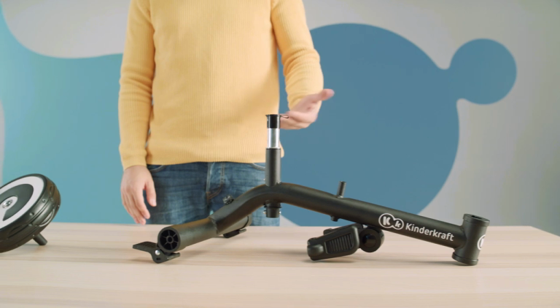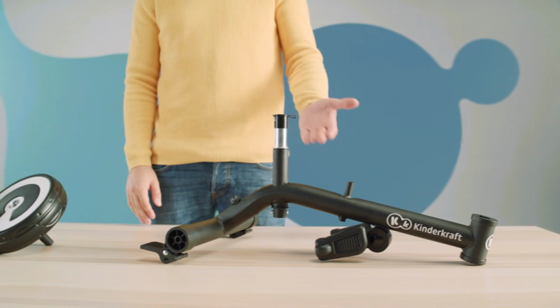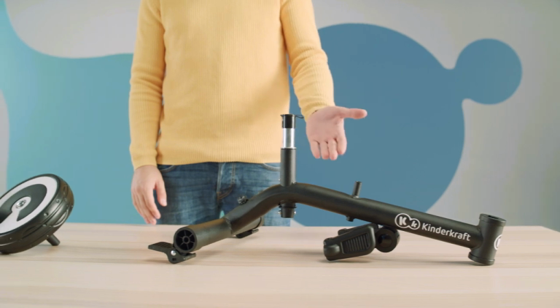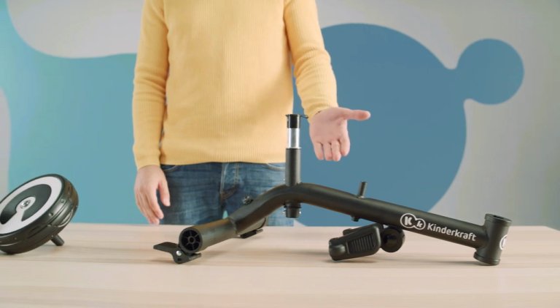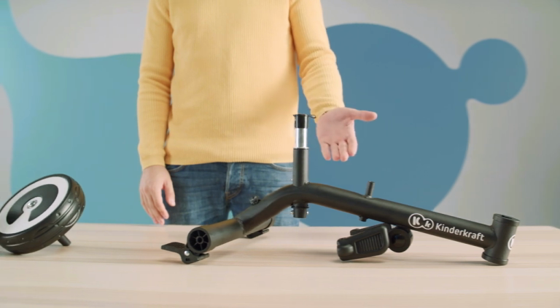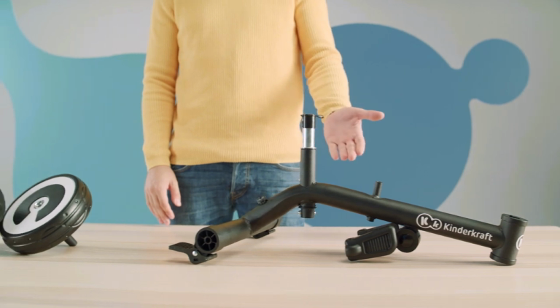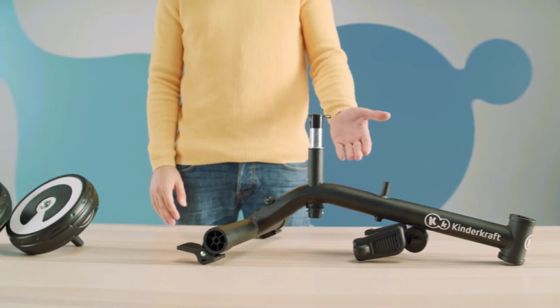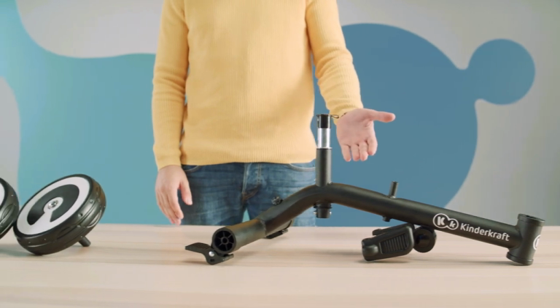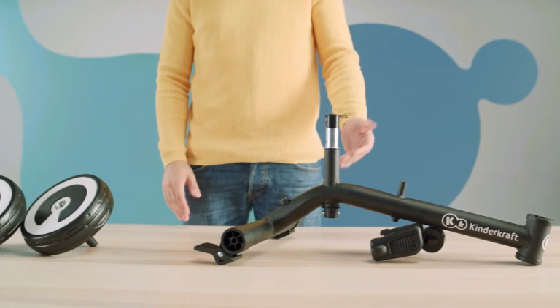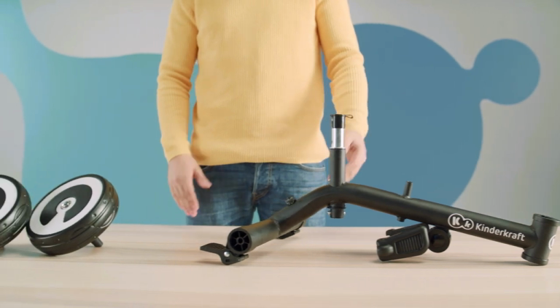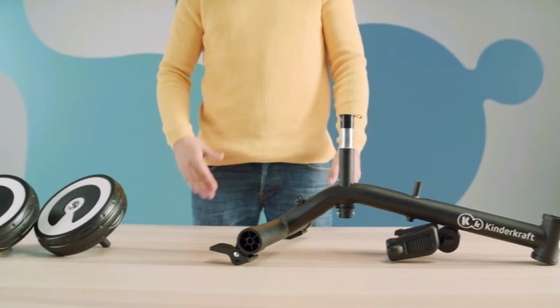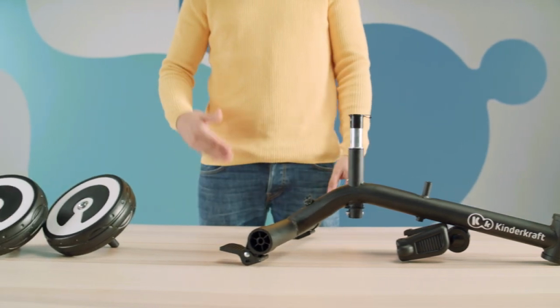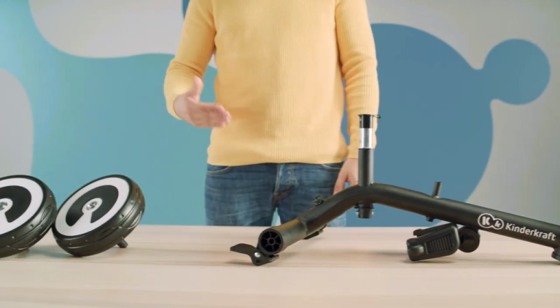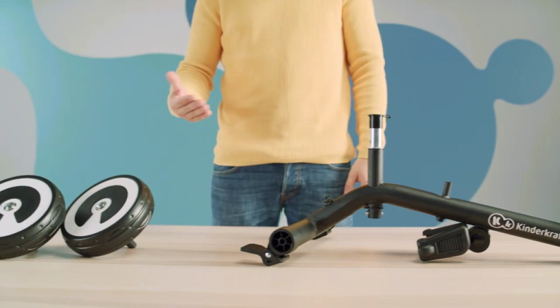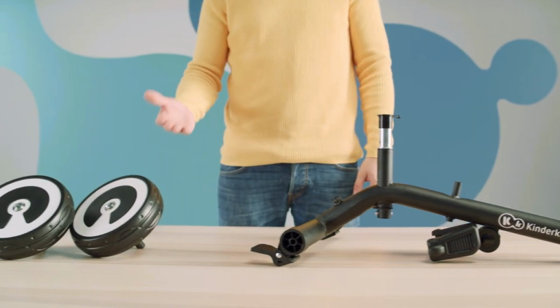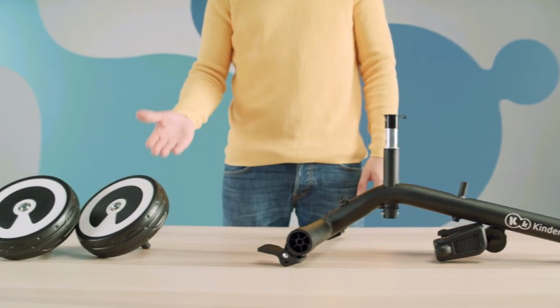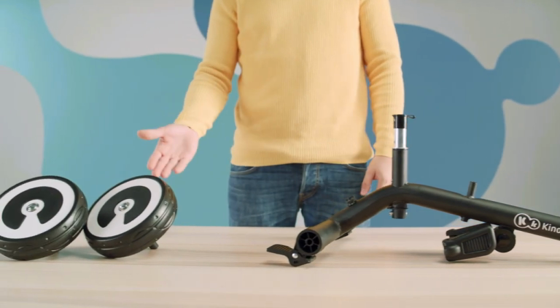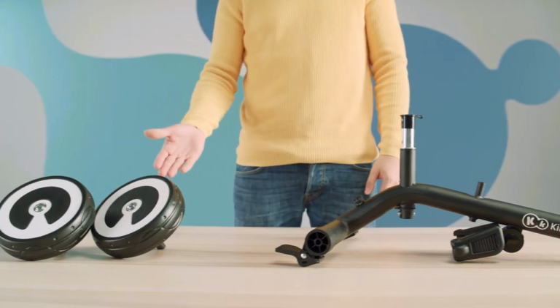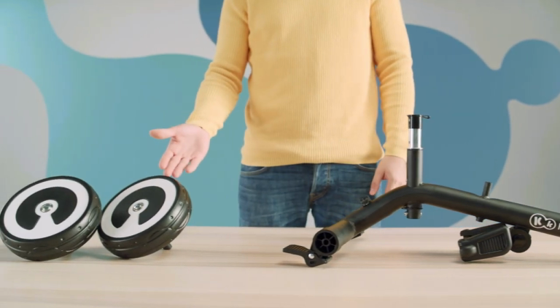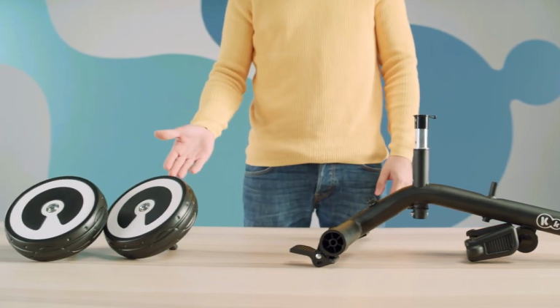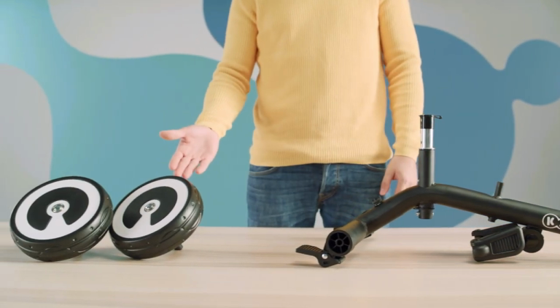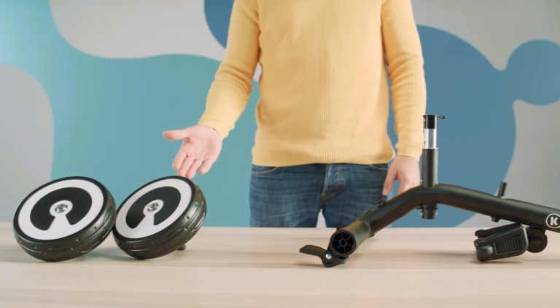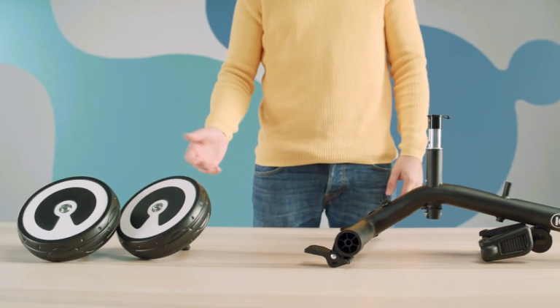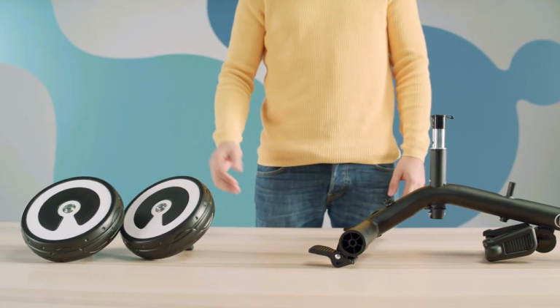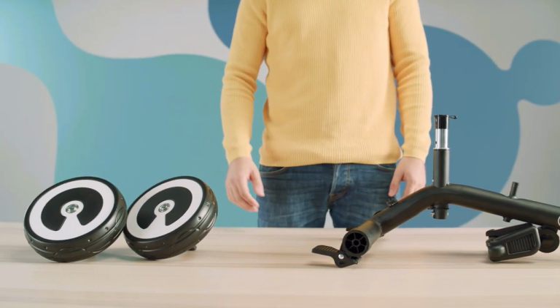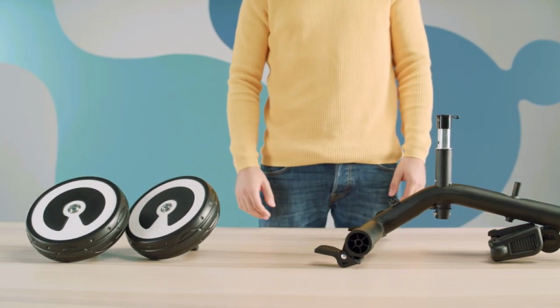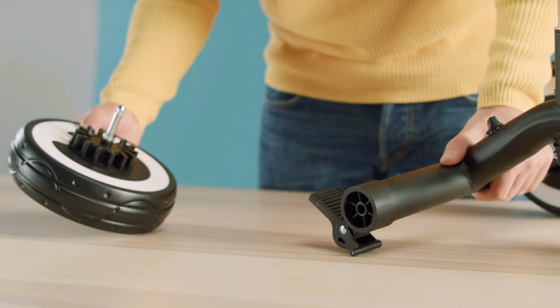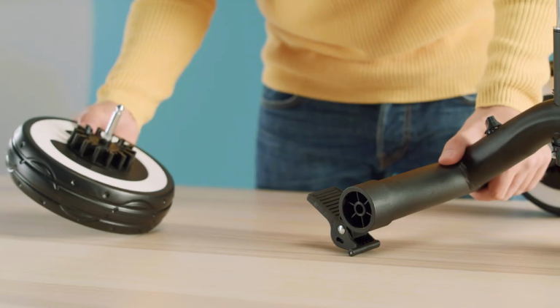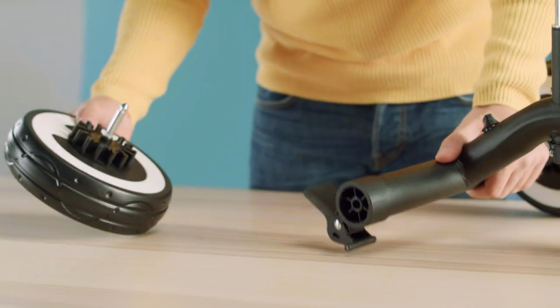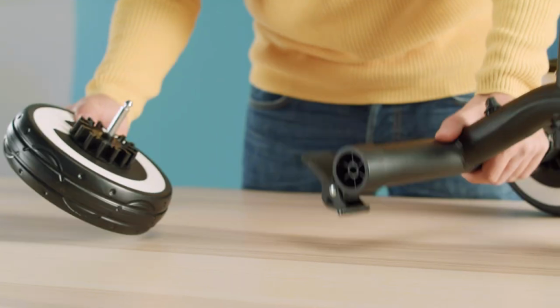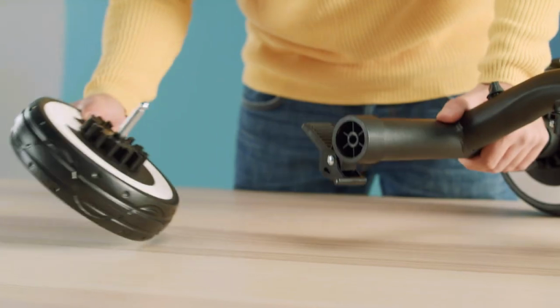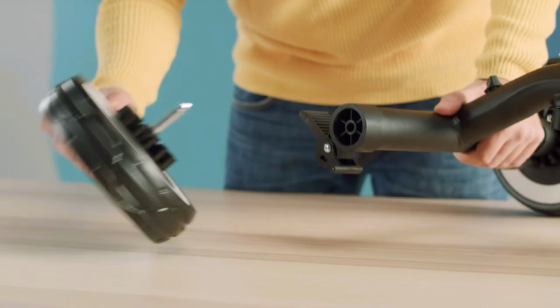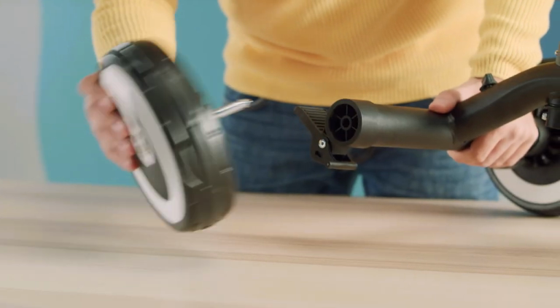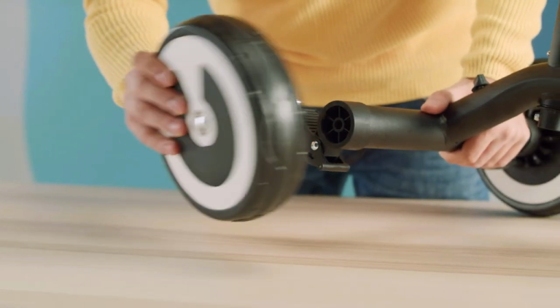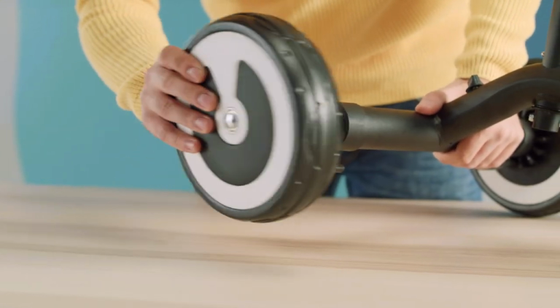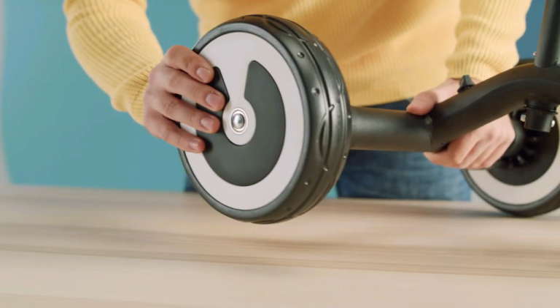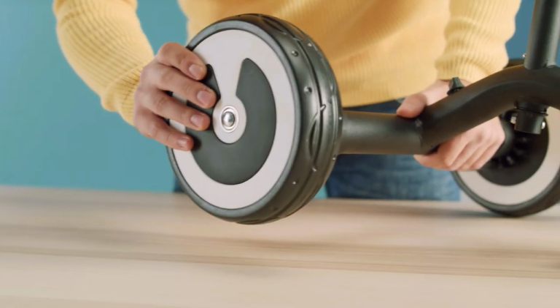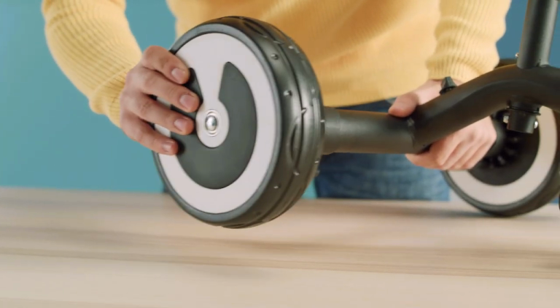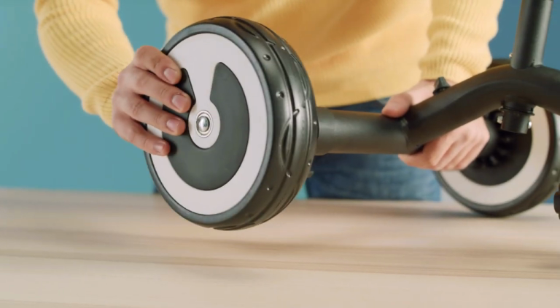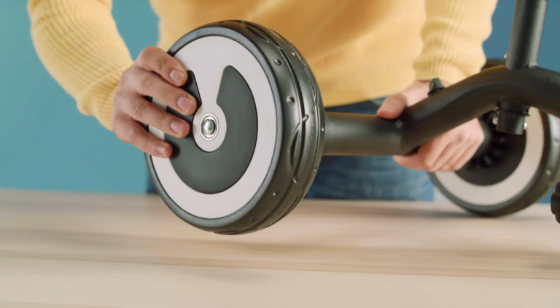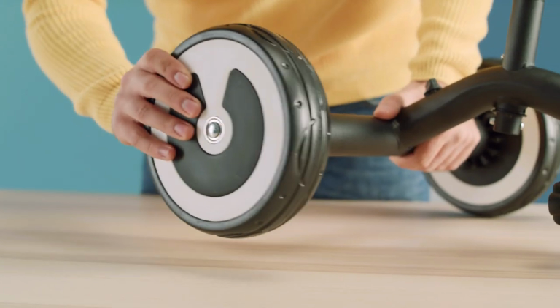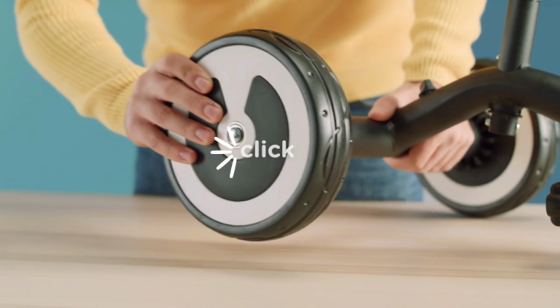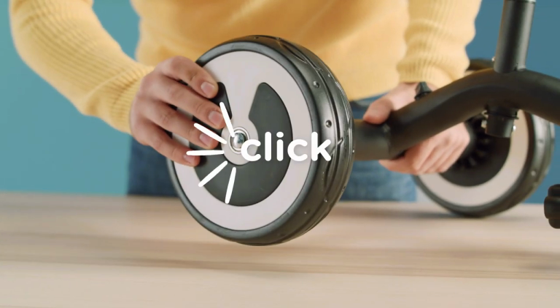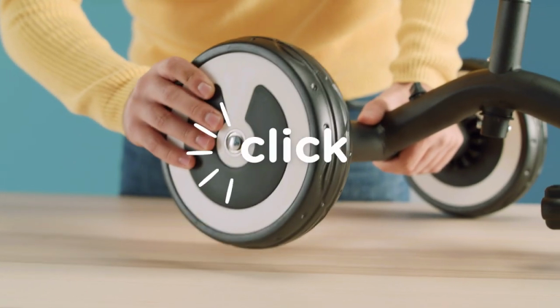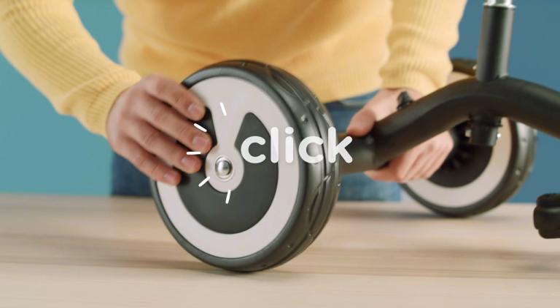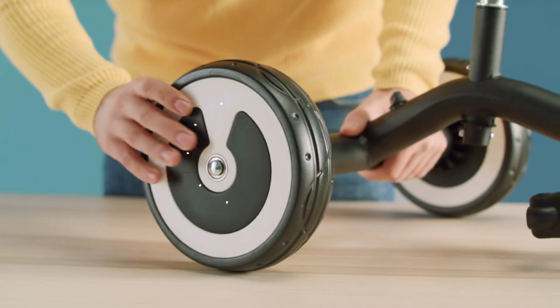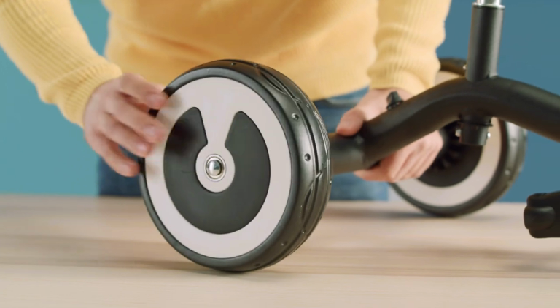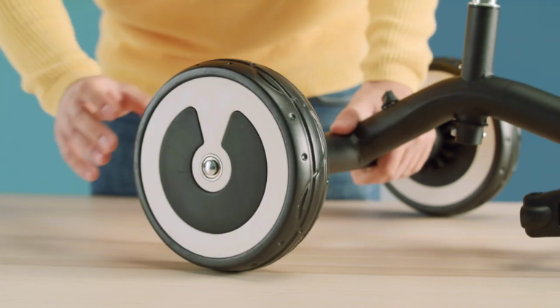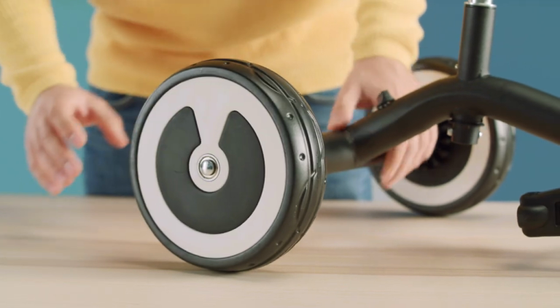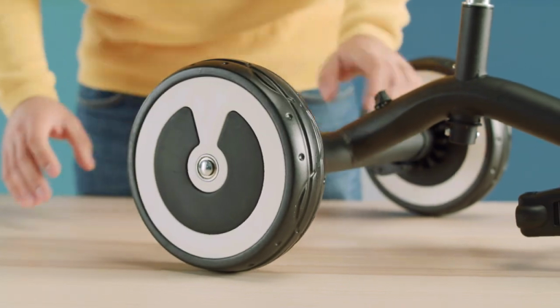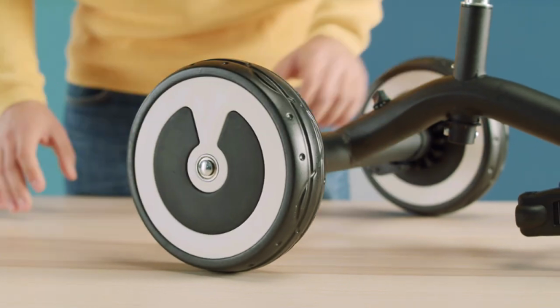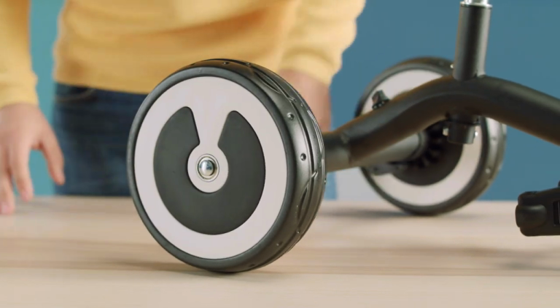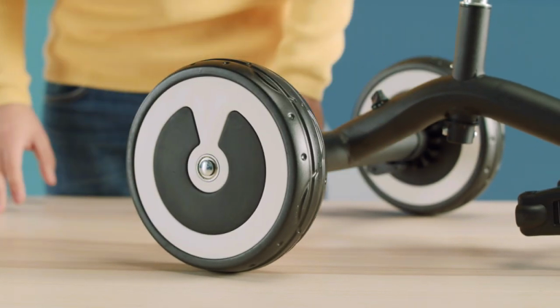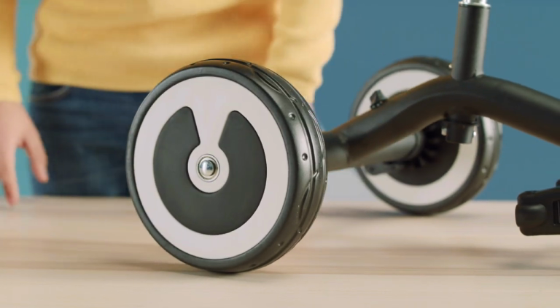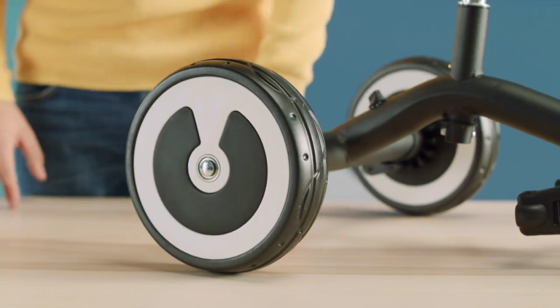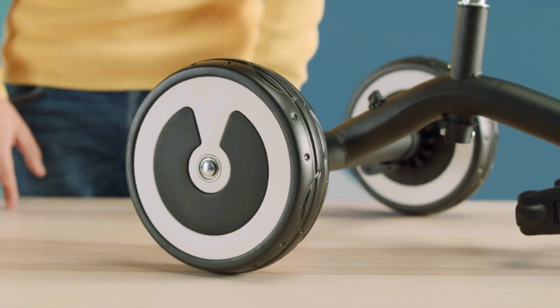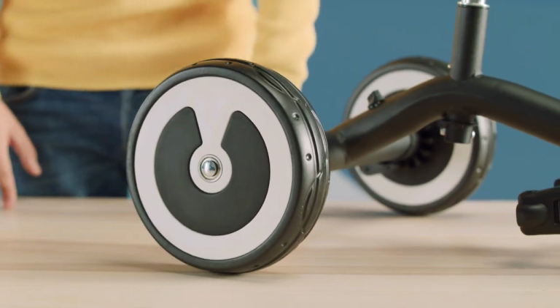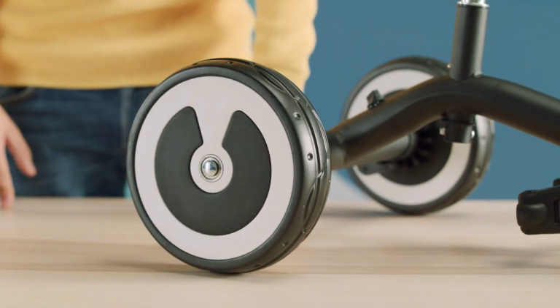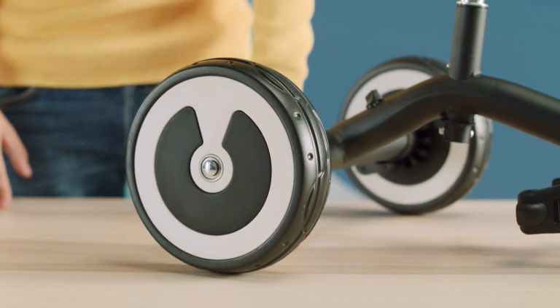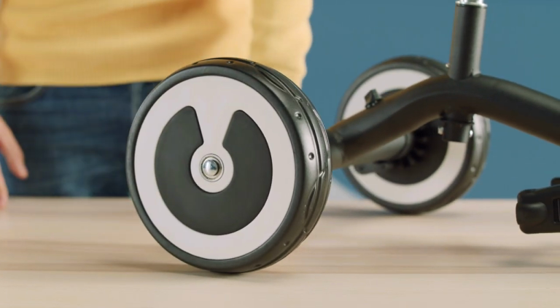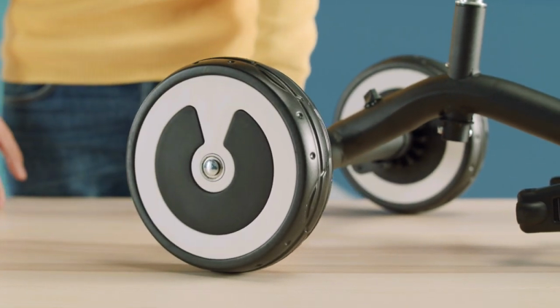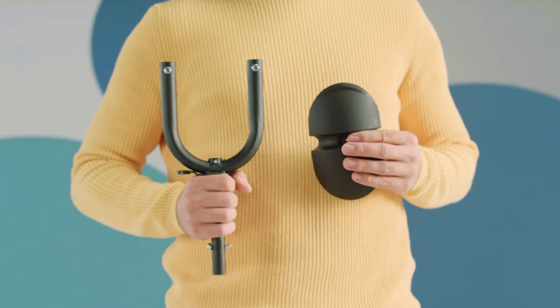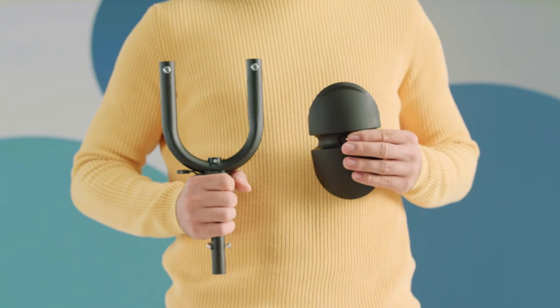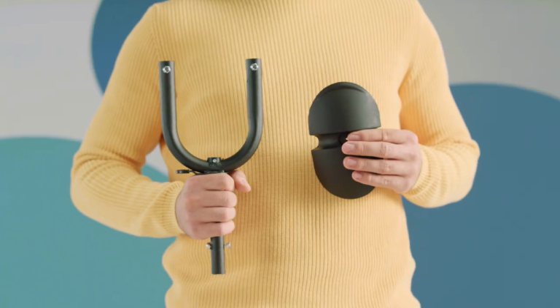Let's start with the rear wheels. Slide the wheels into the recess in the frame until you hear it click into place. The same for the other side.